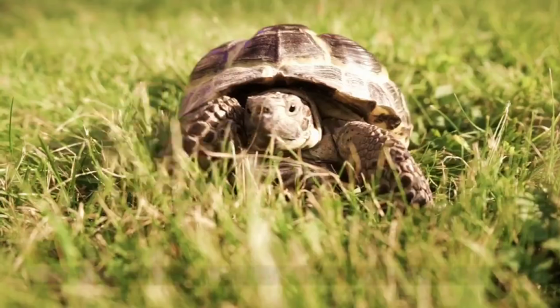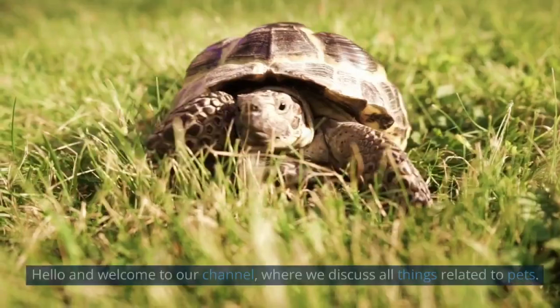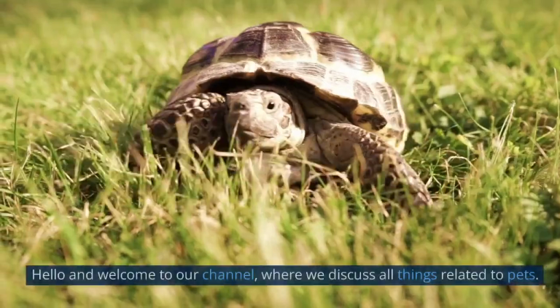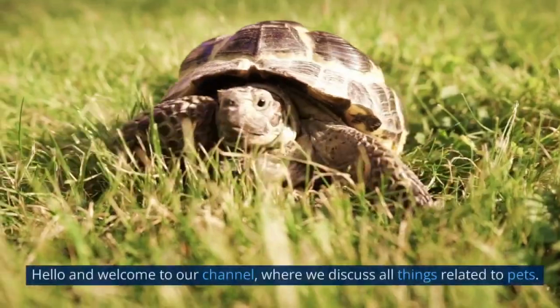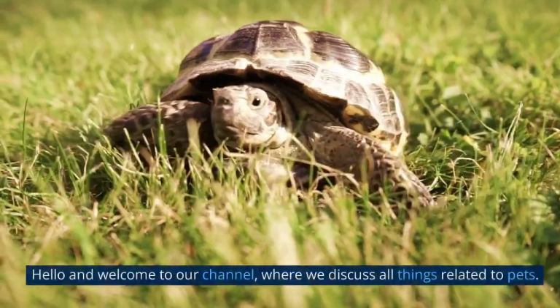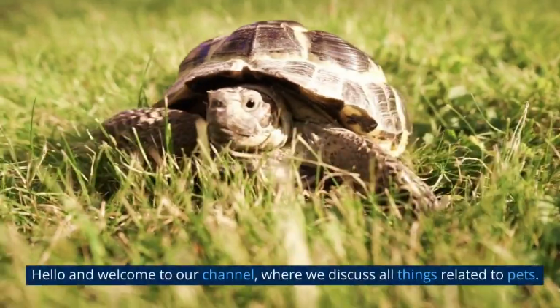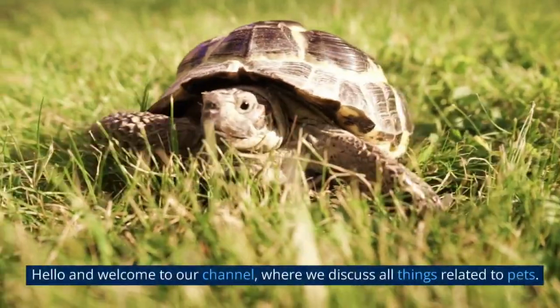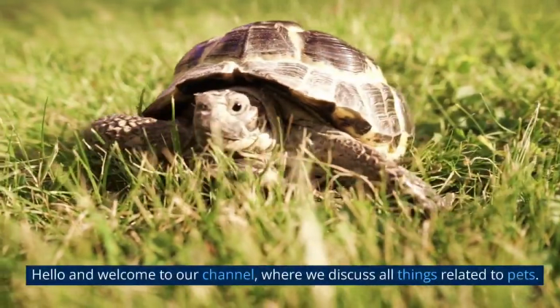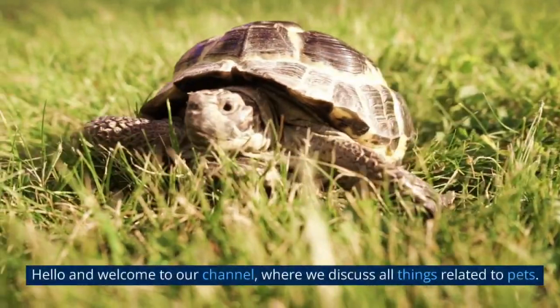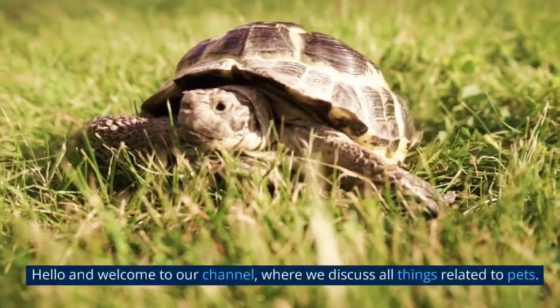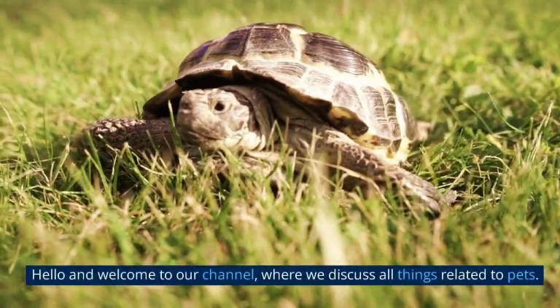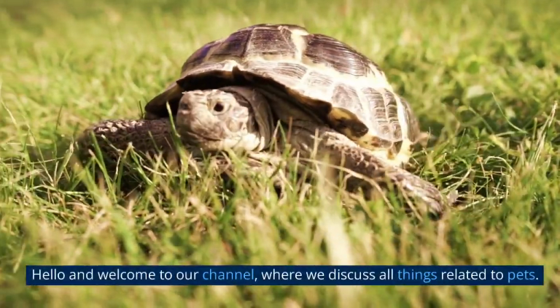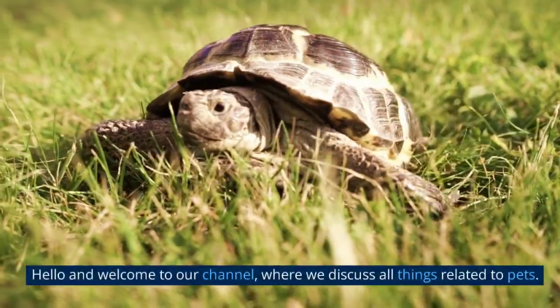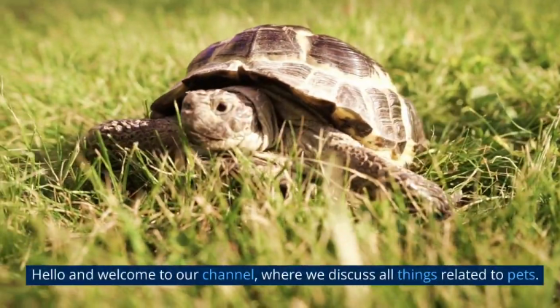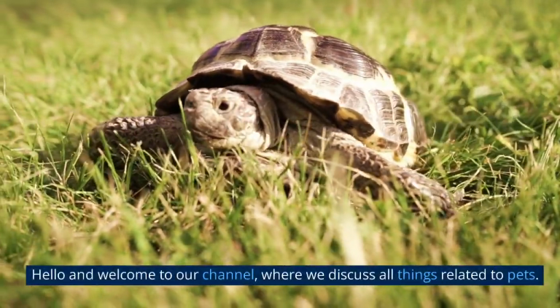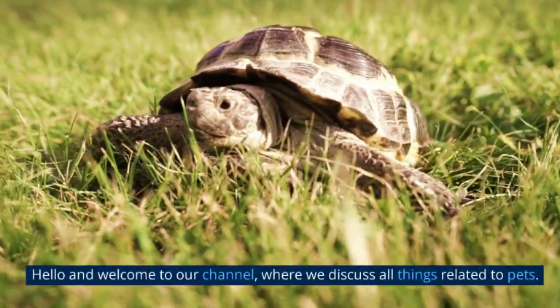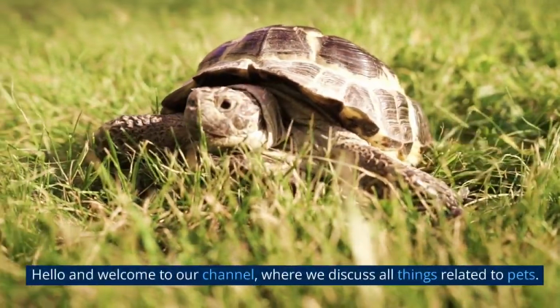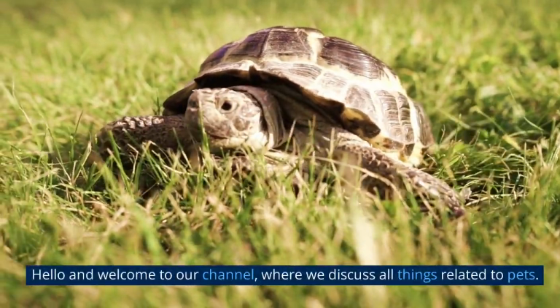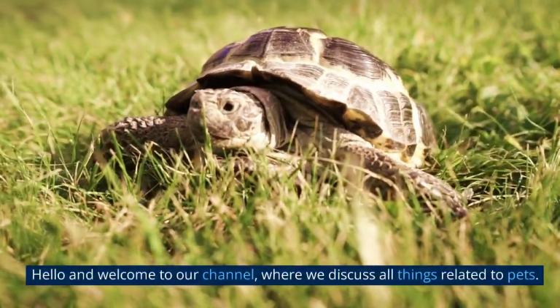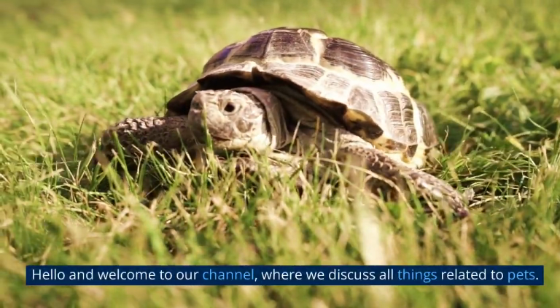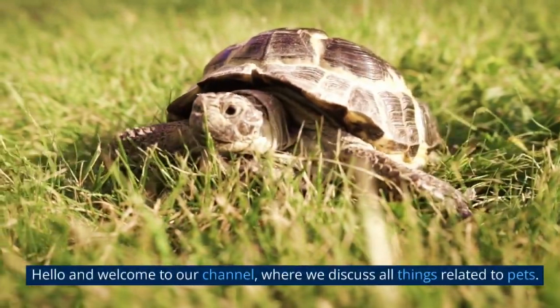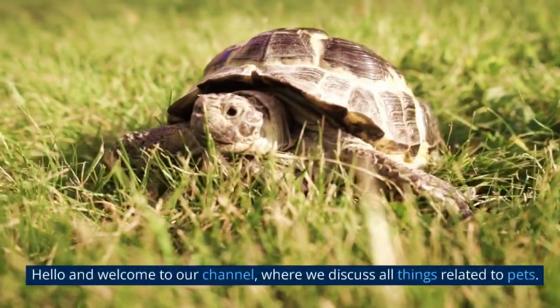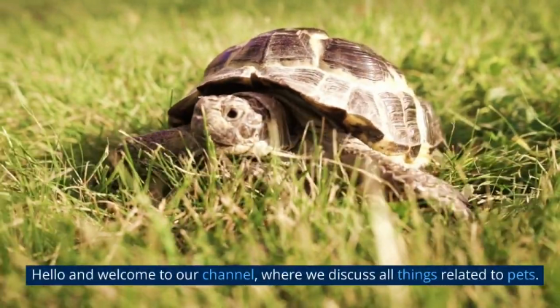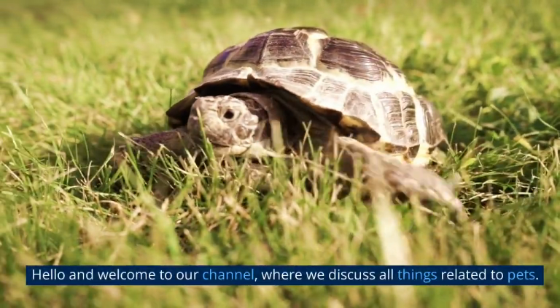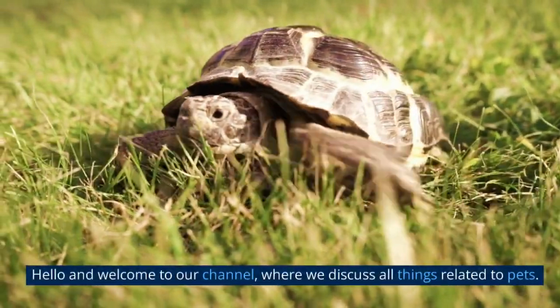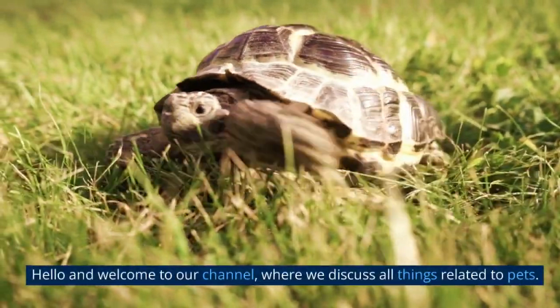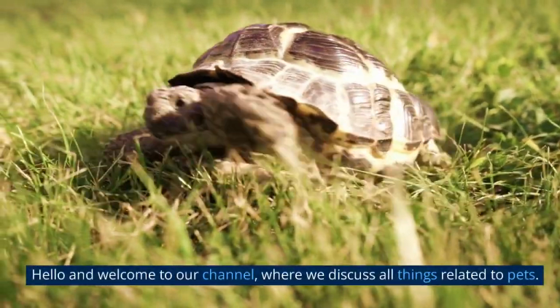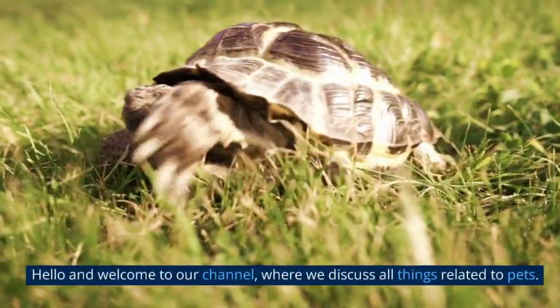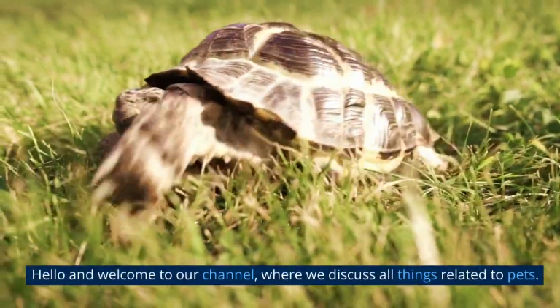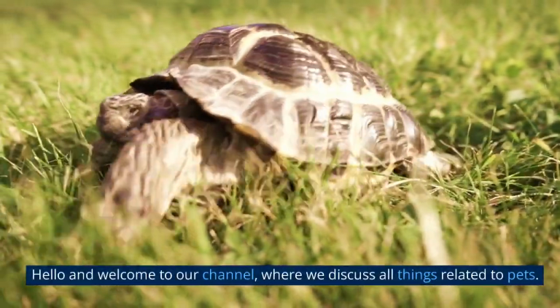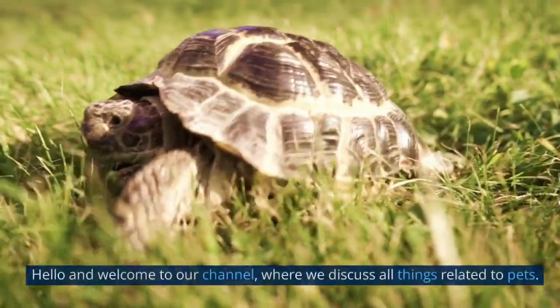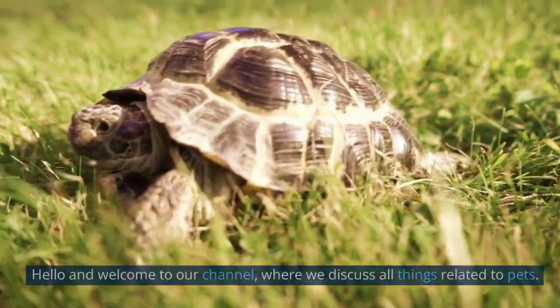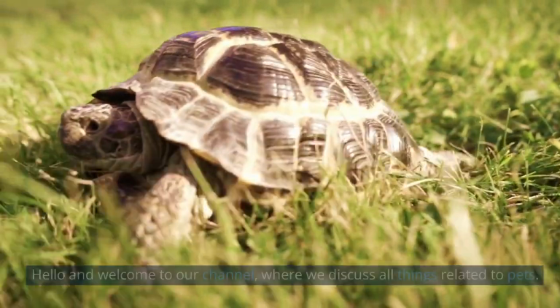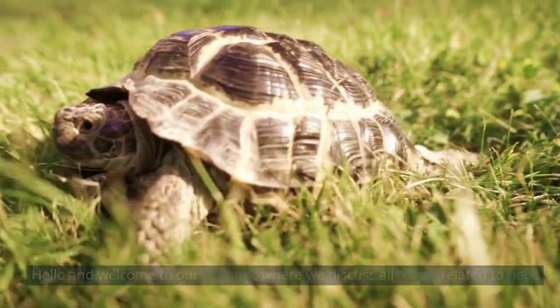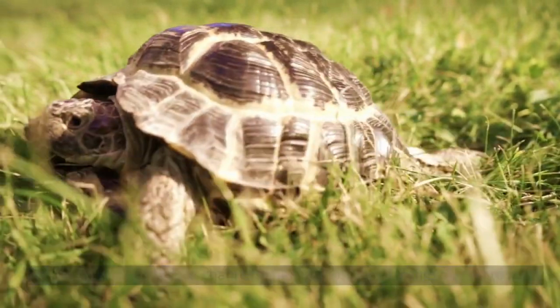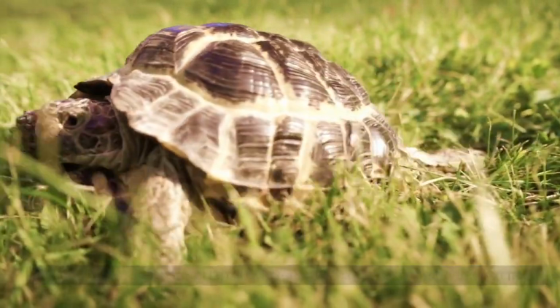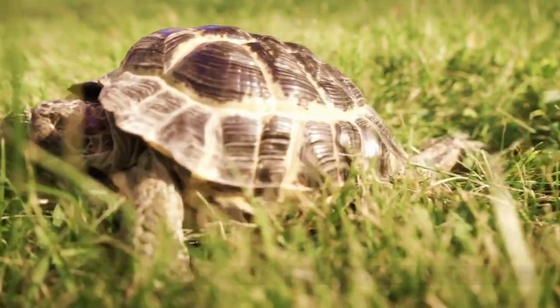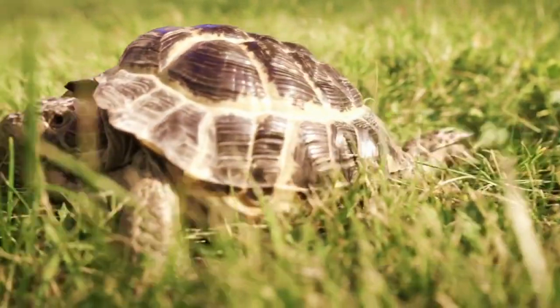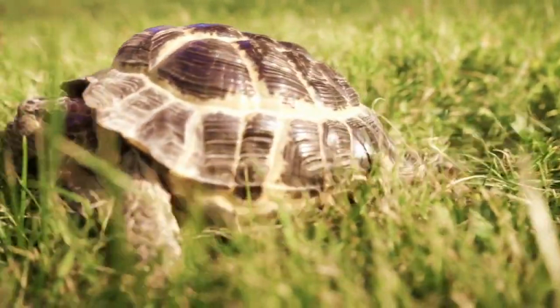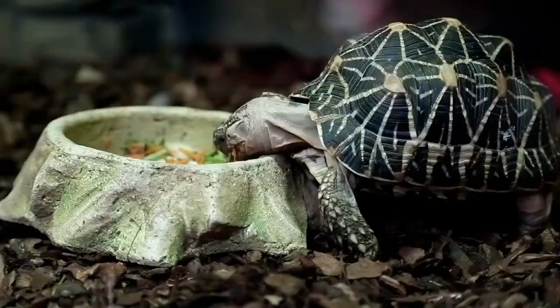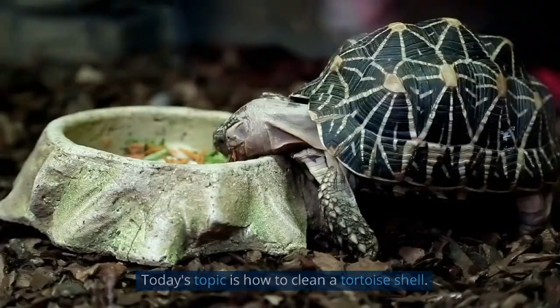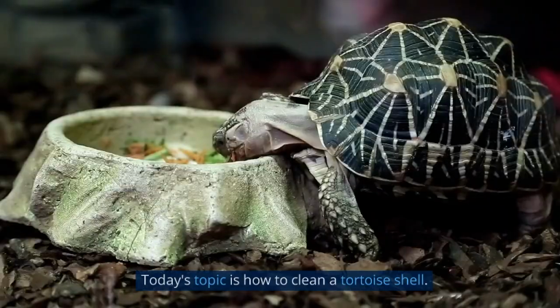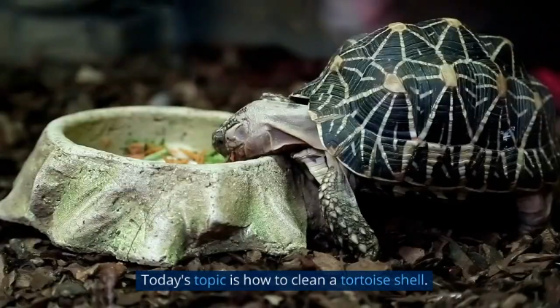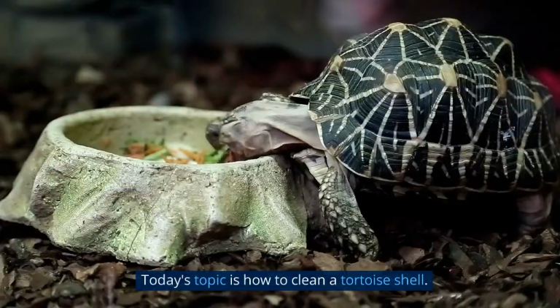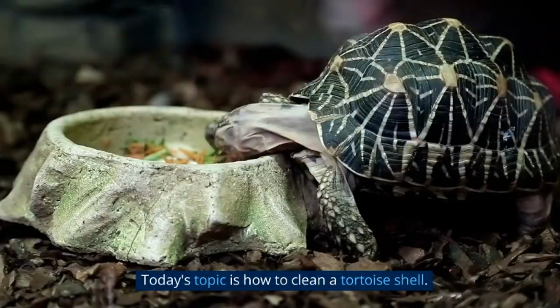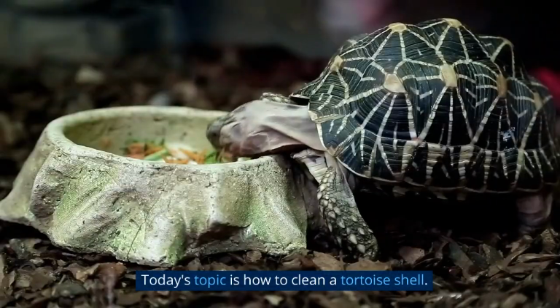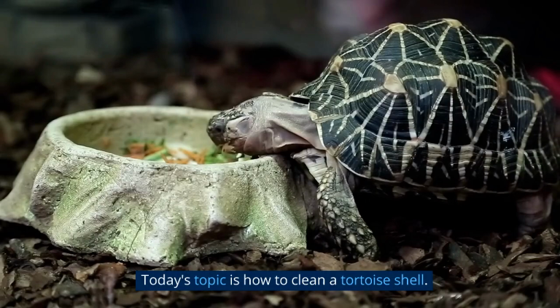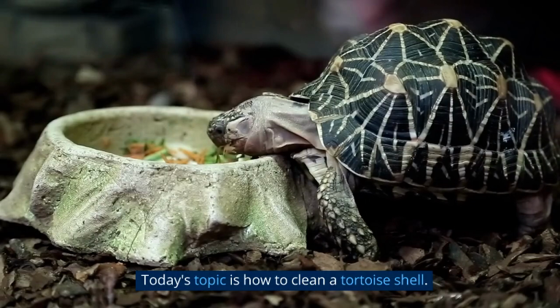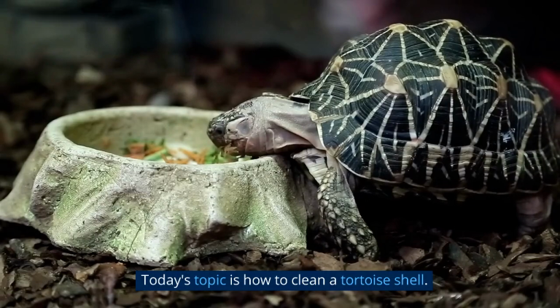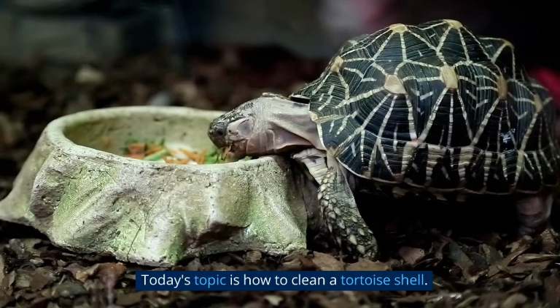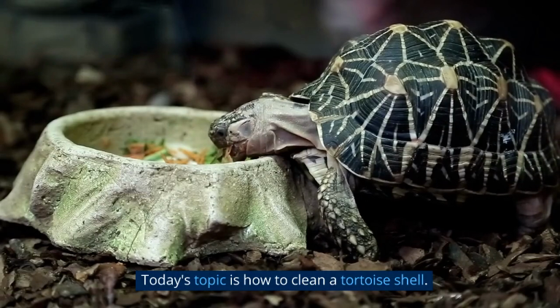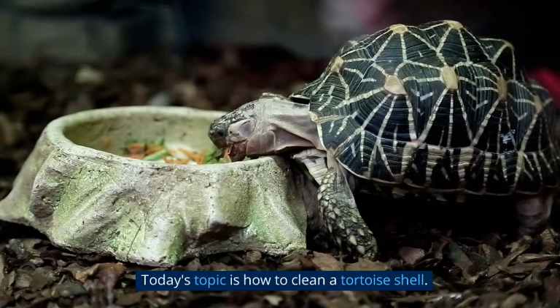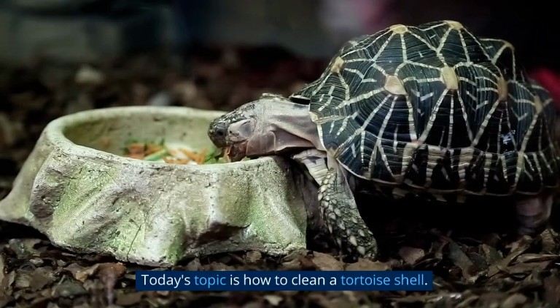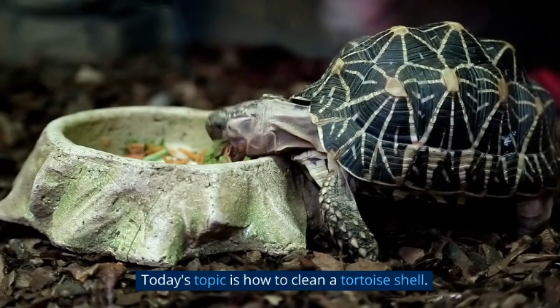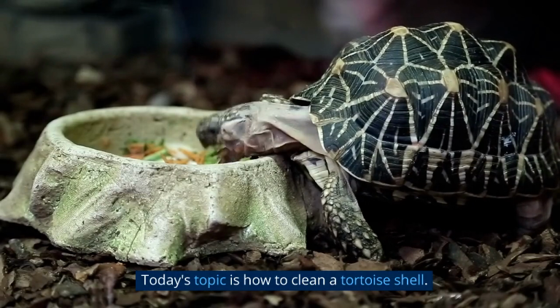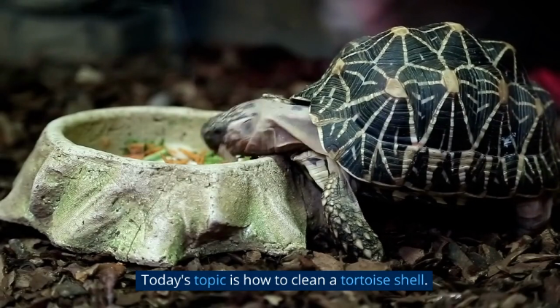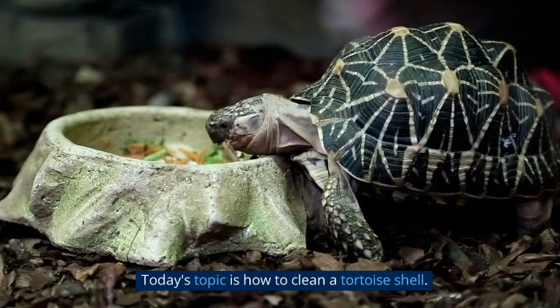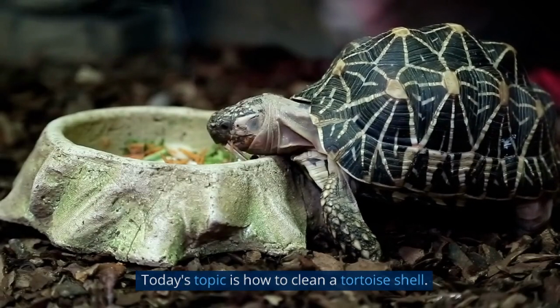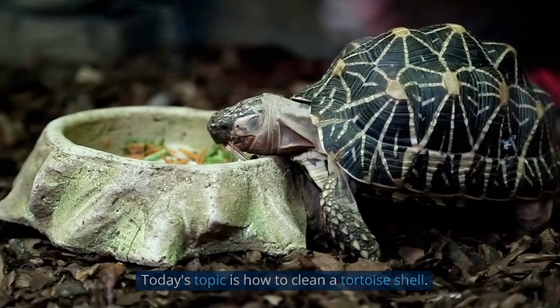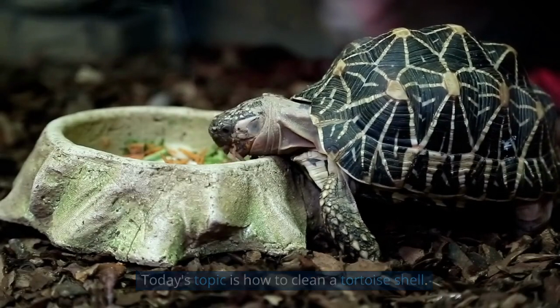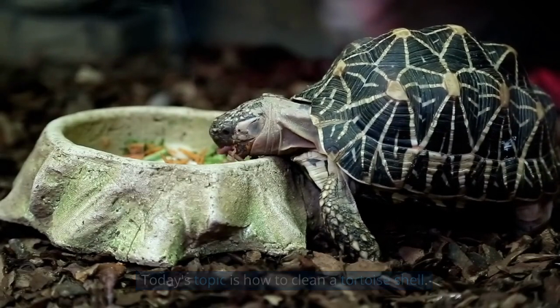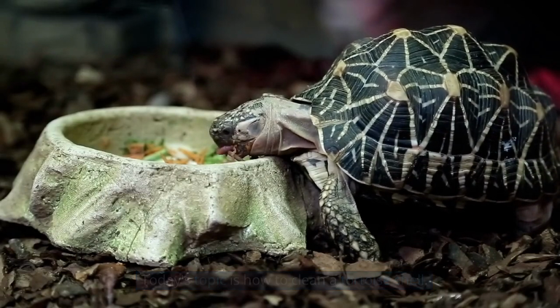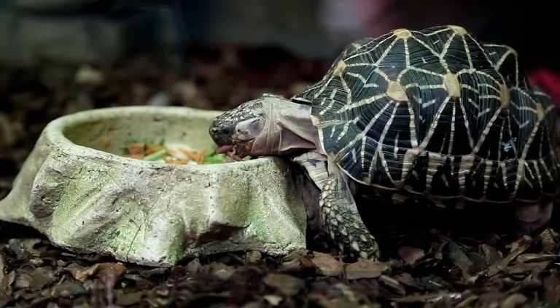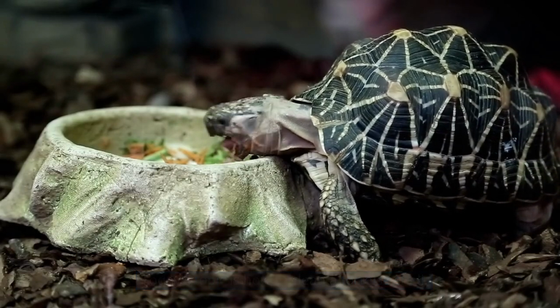Hello and welcome to our channel, where we discuss all things related to pets. Today's topic is how to clean a tortoise shell.